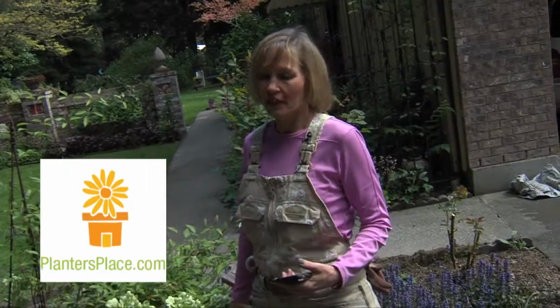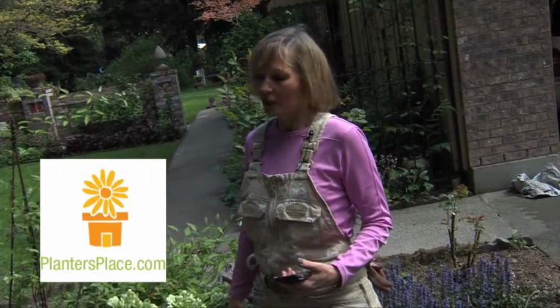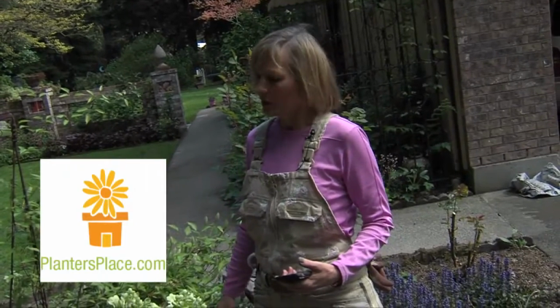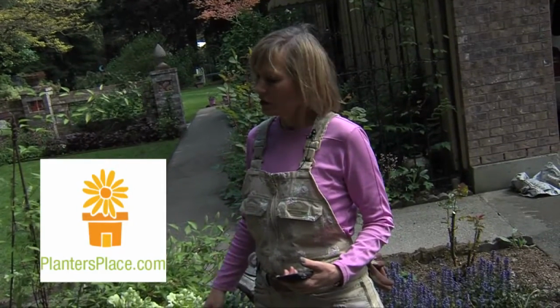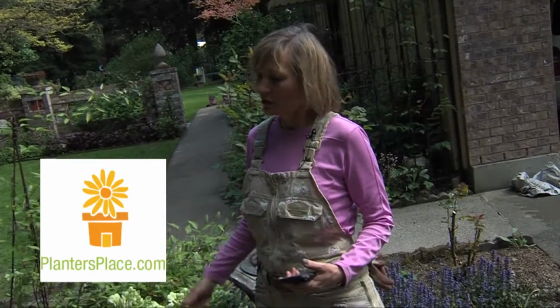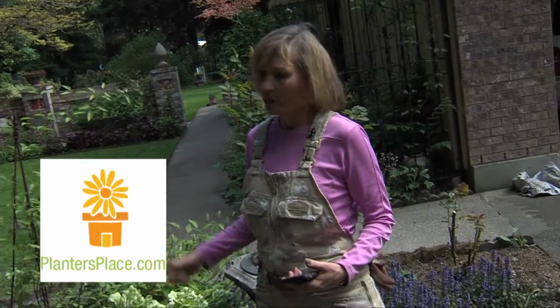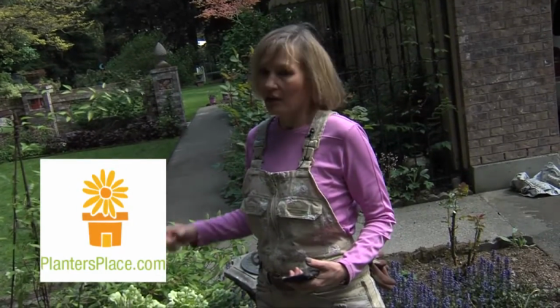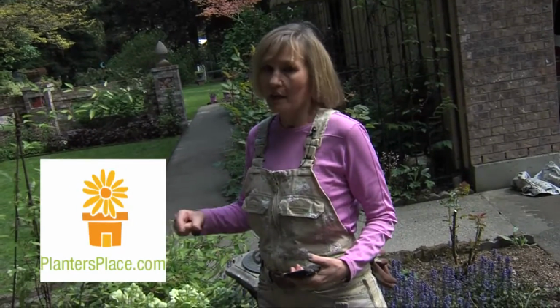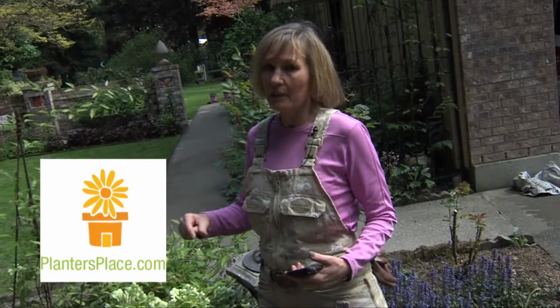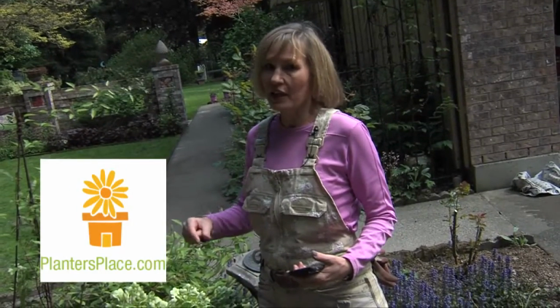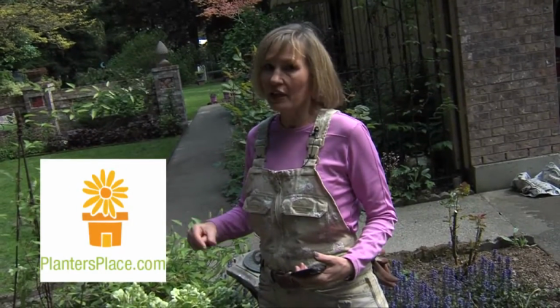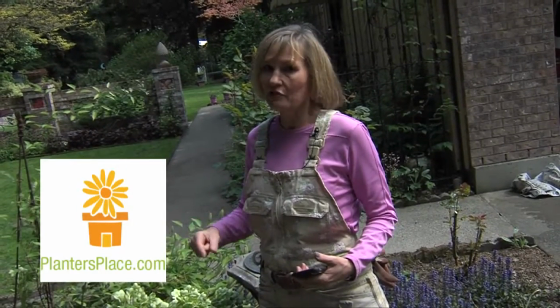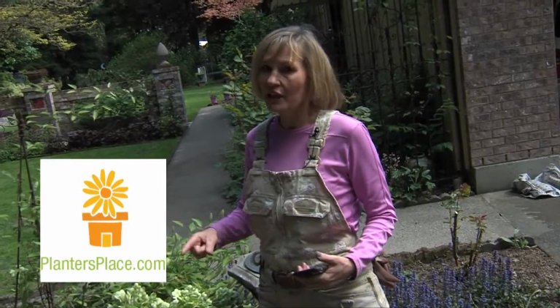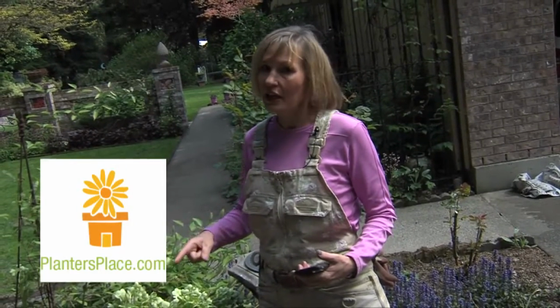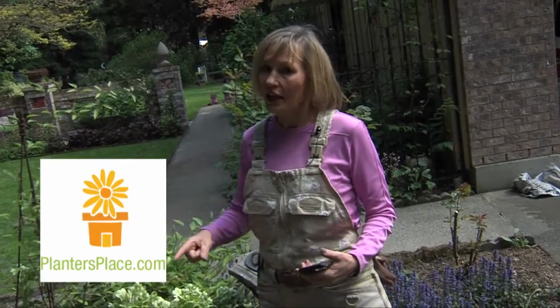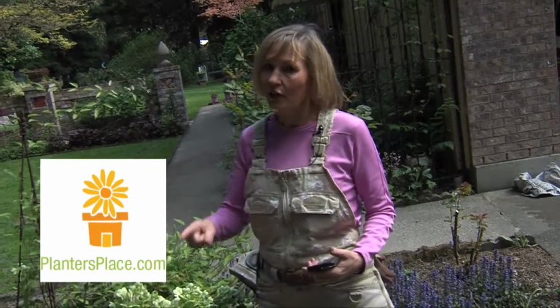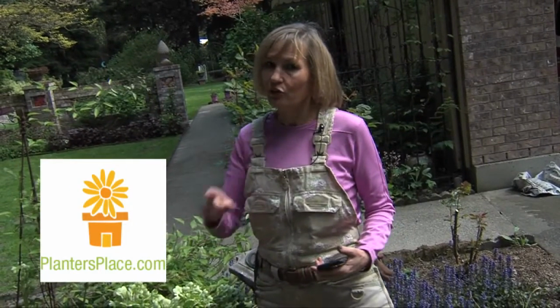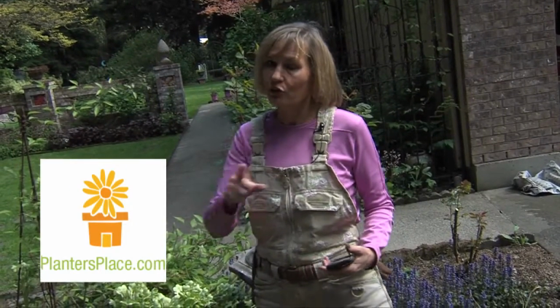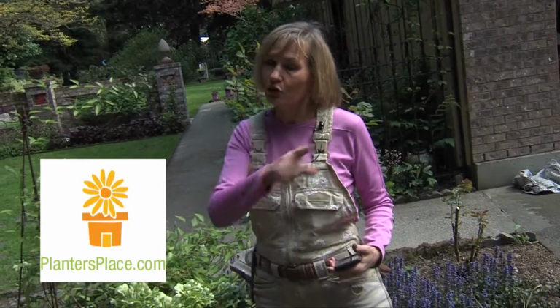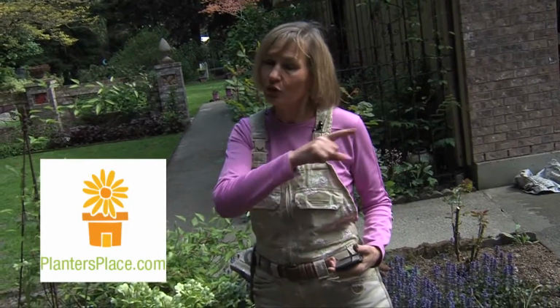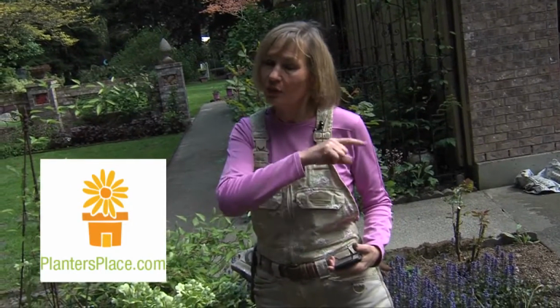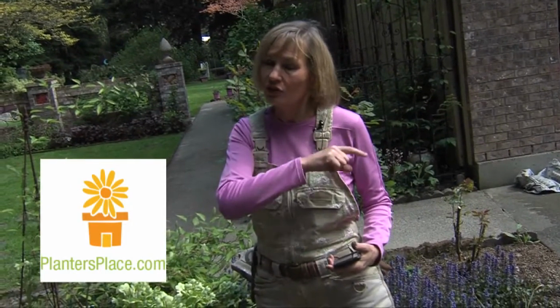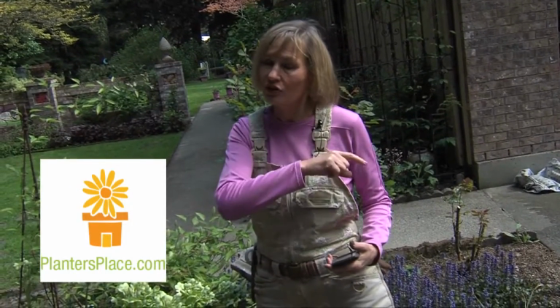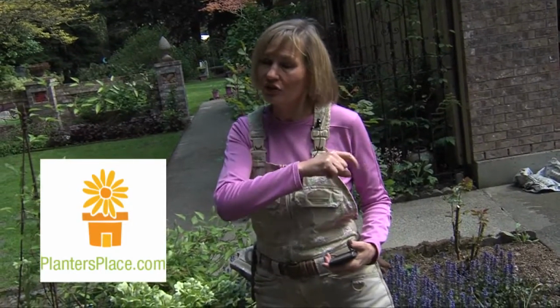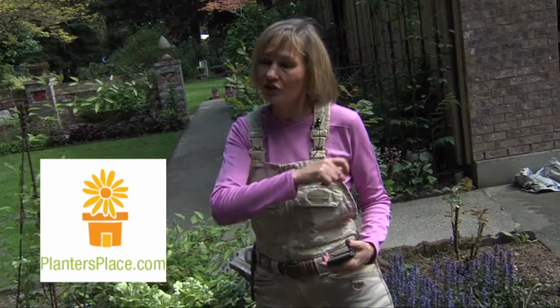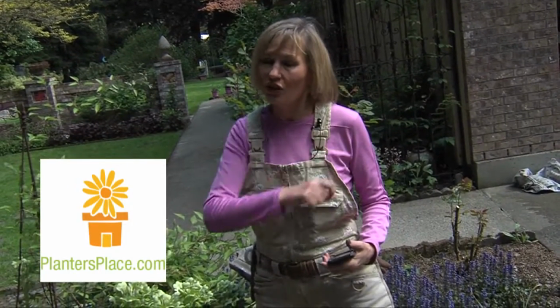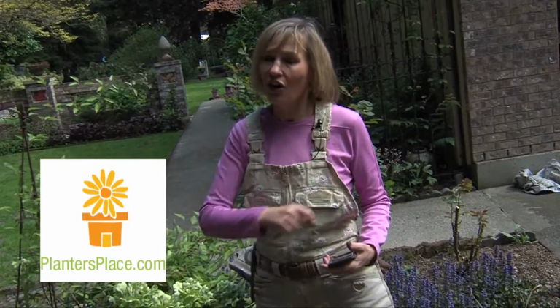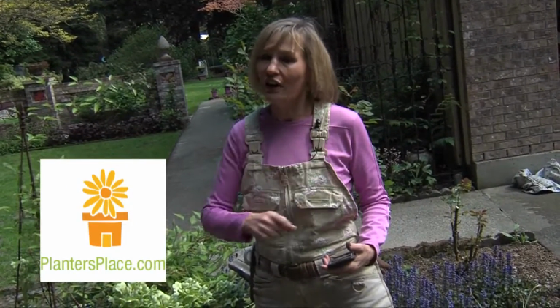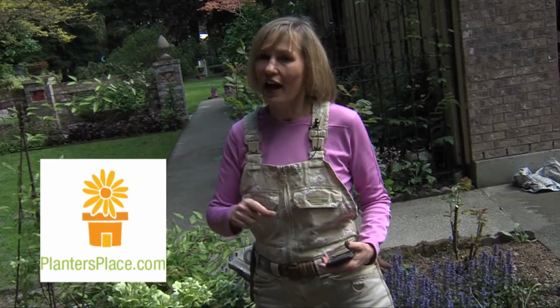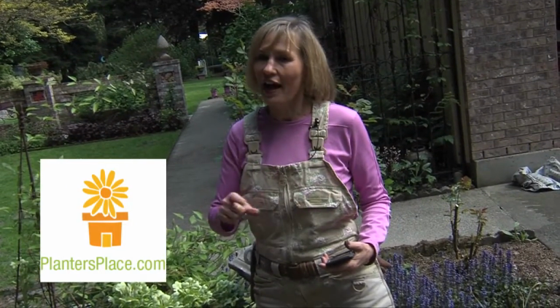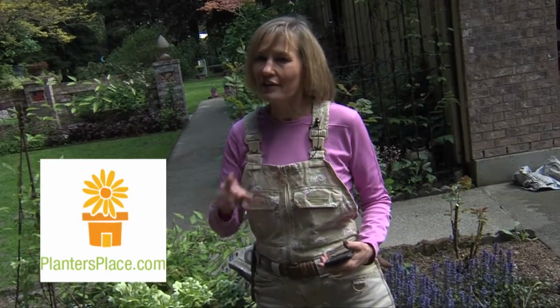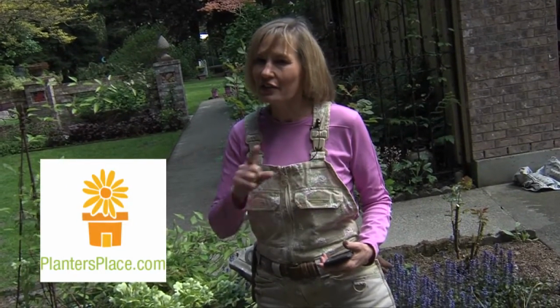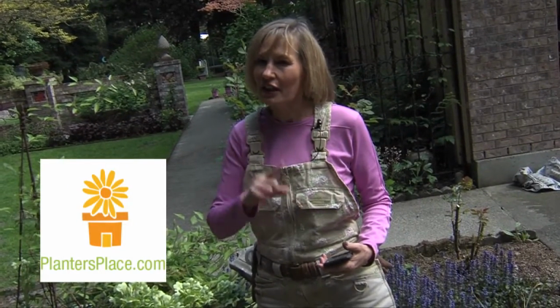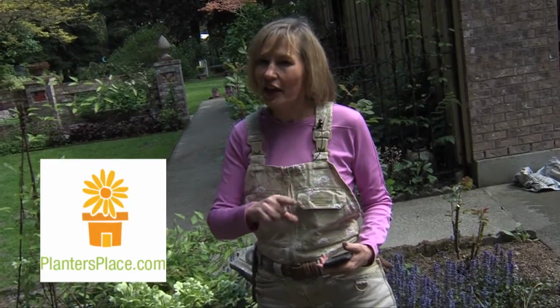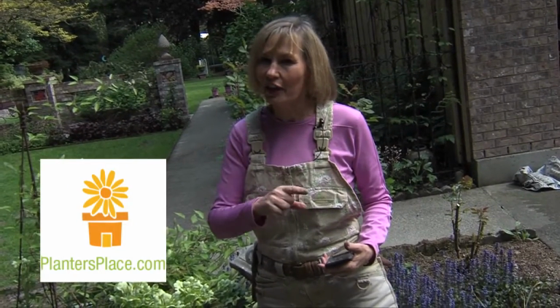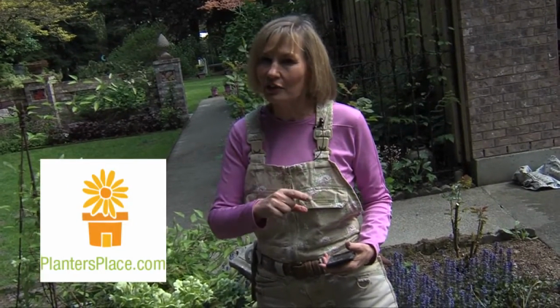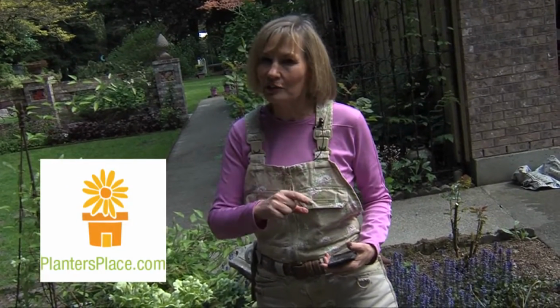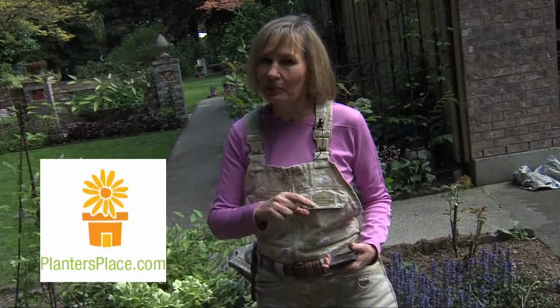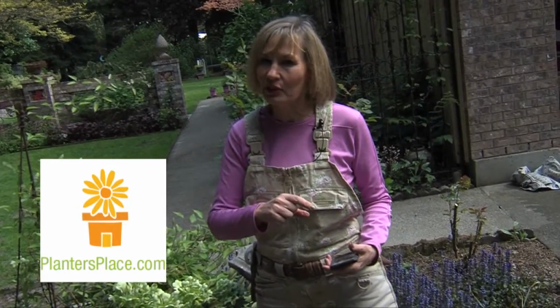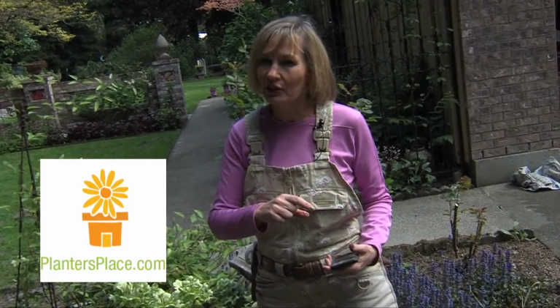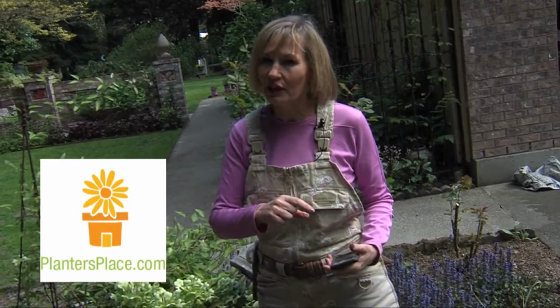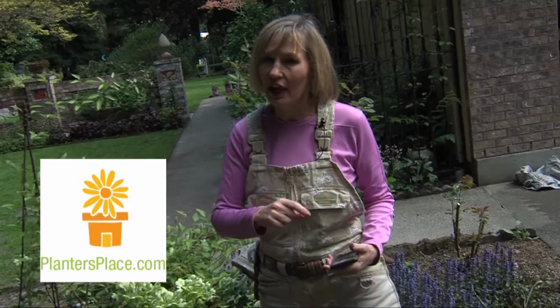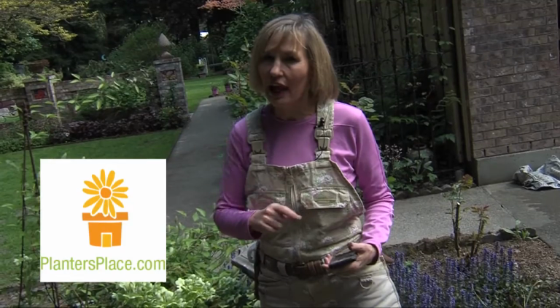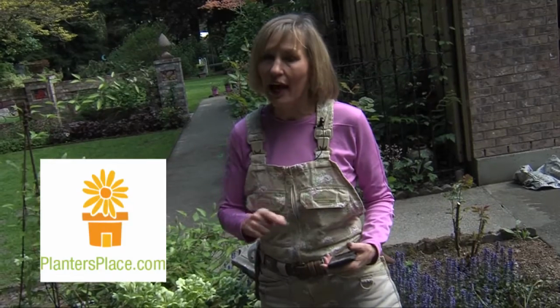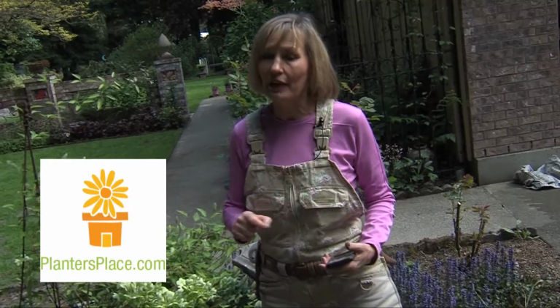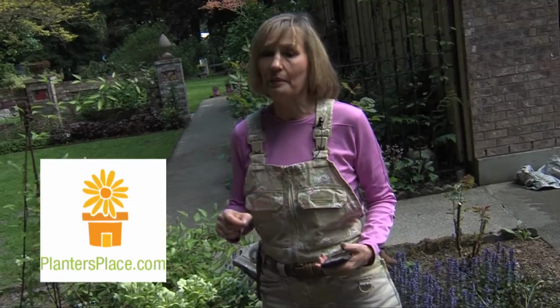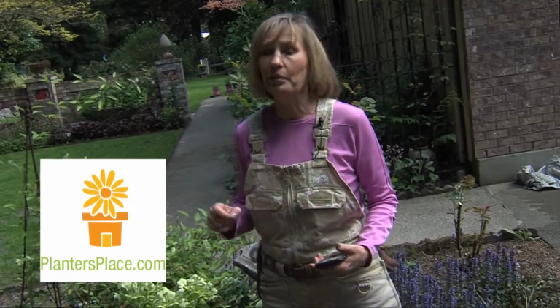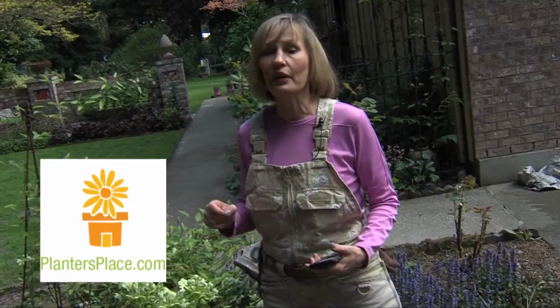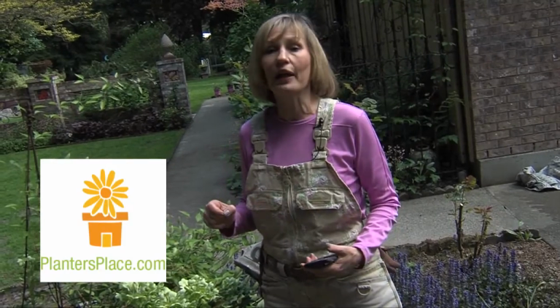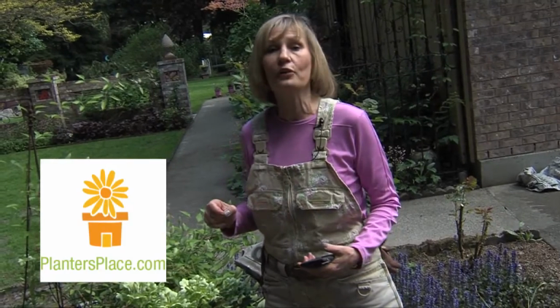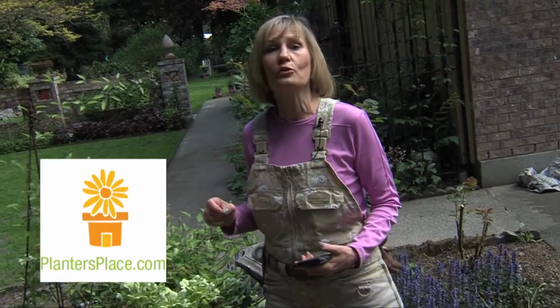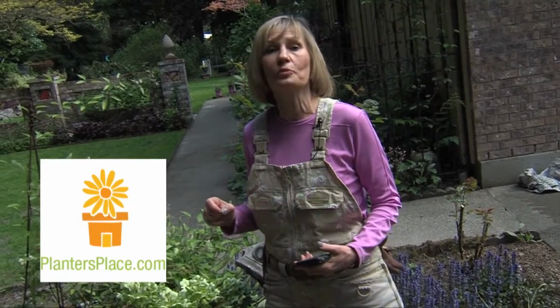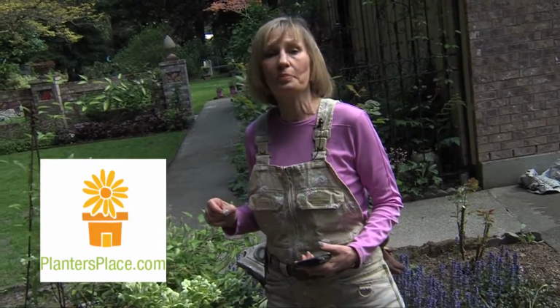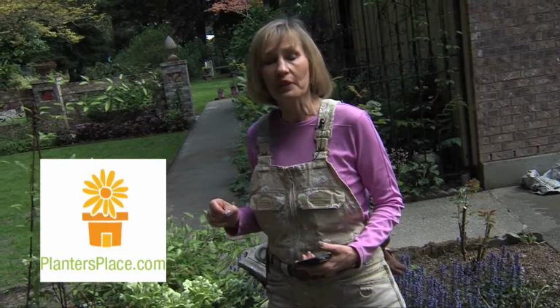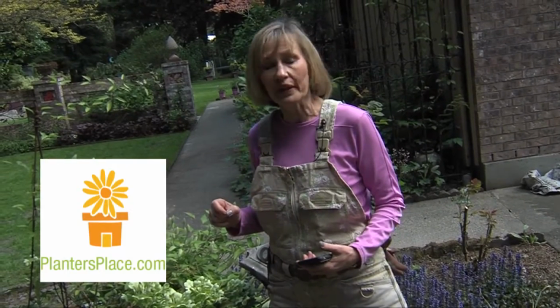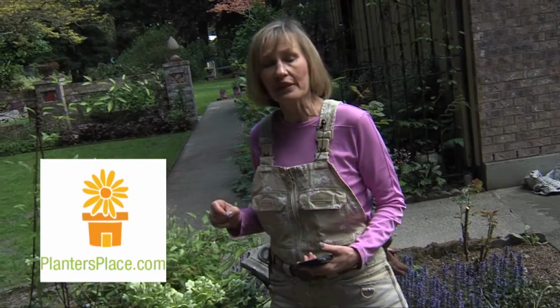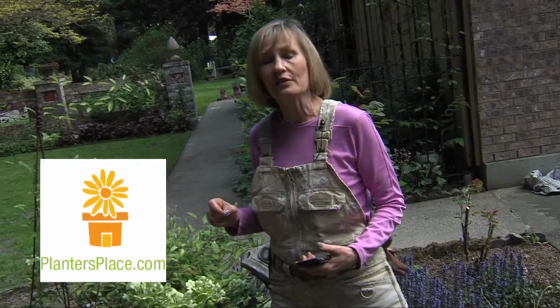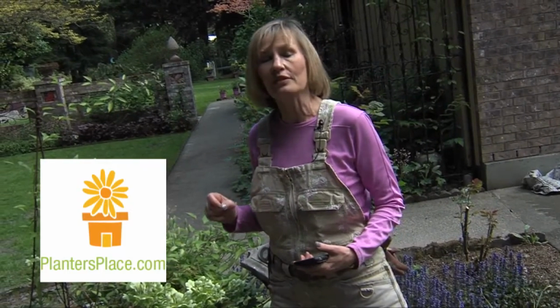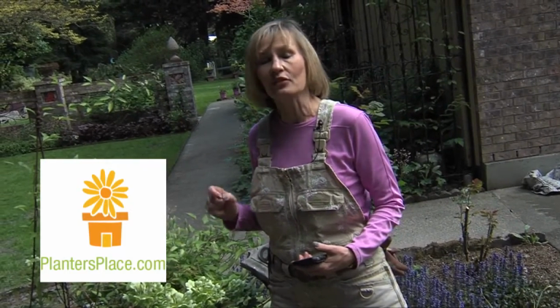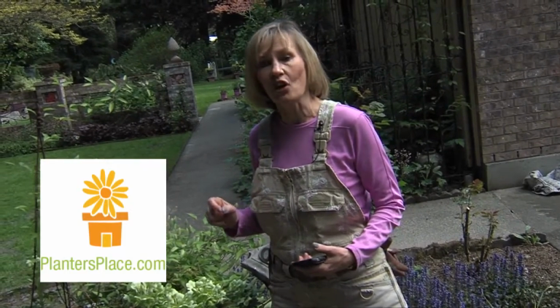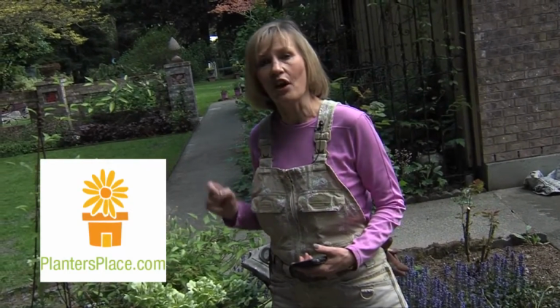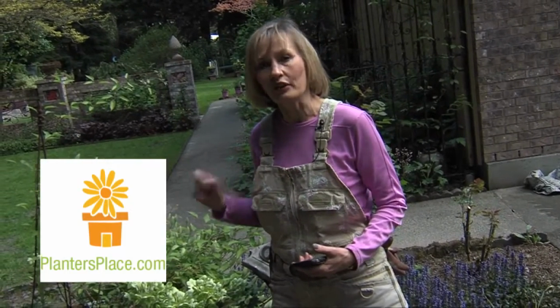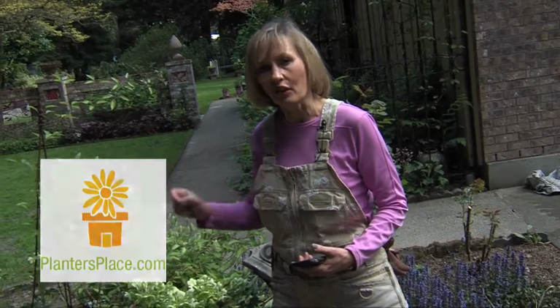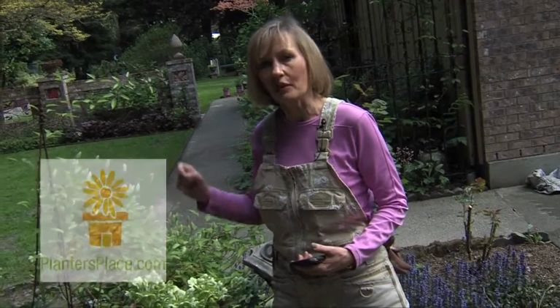This is Marianne Bonetti, ready to answer your questions on asktheexpert at plantersplace.com.